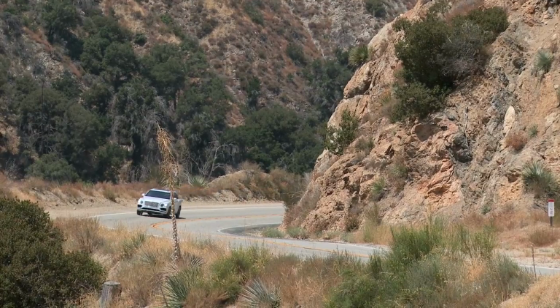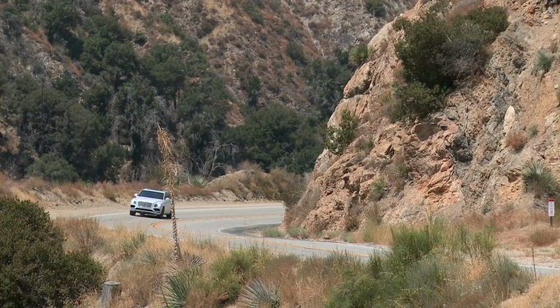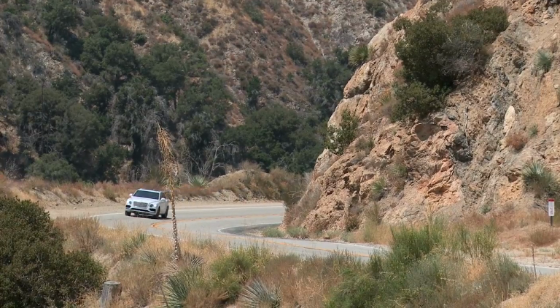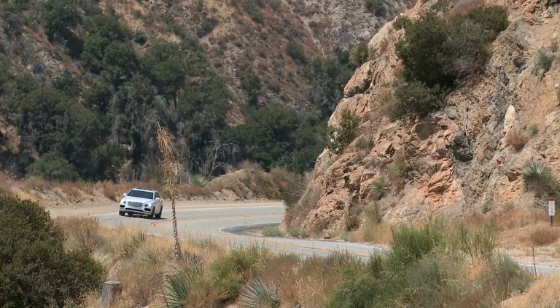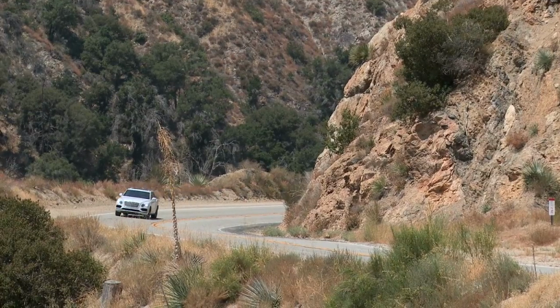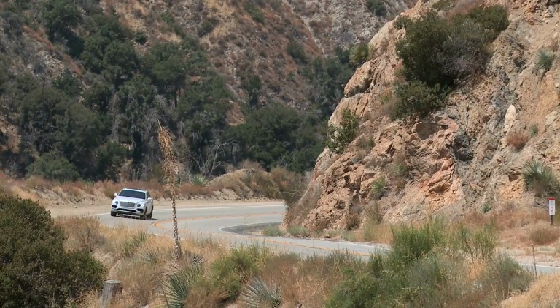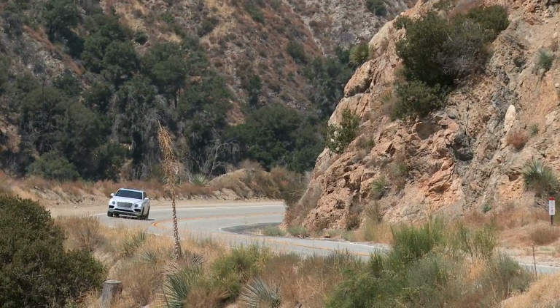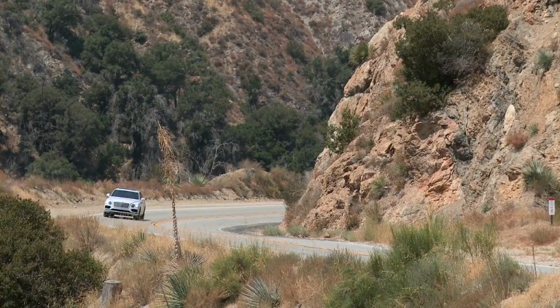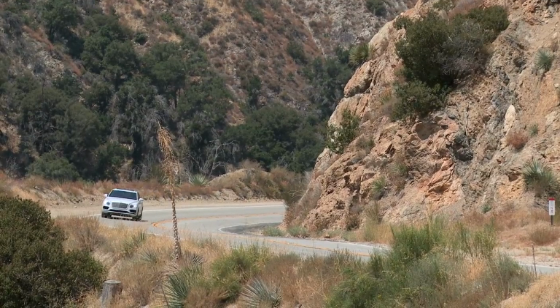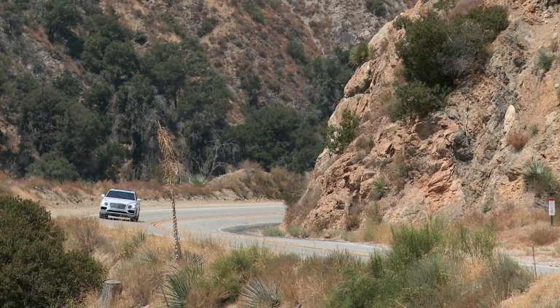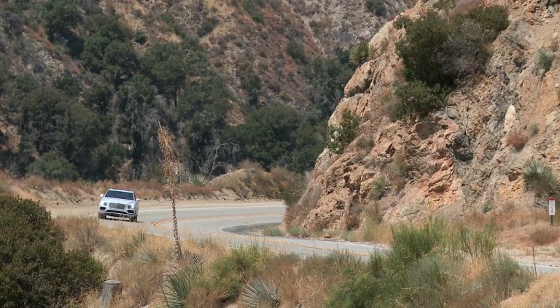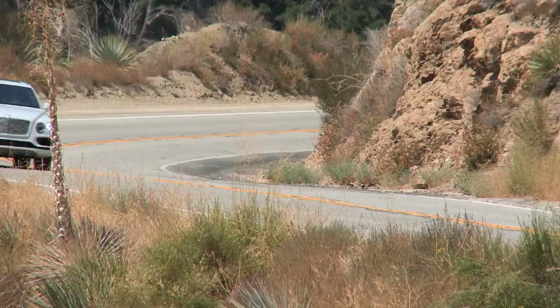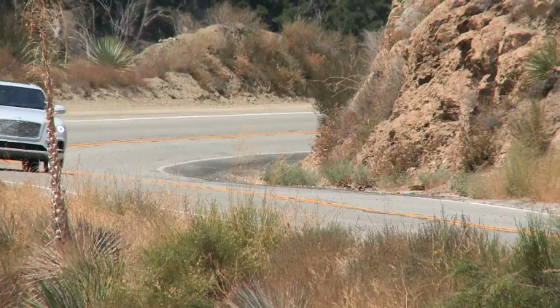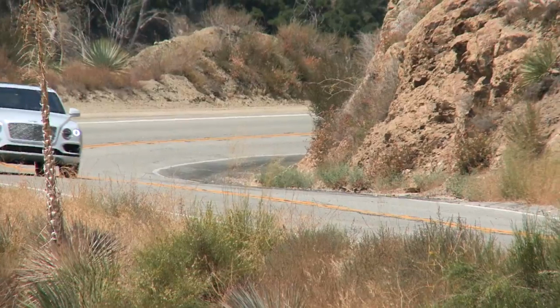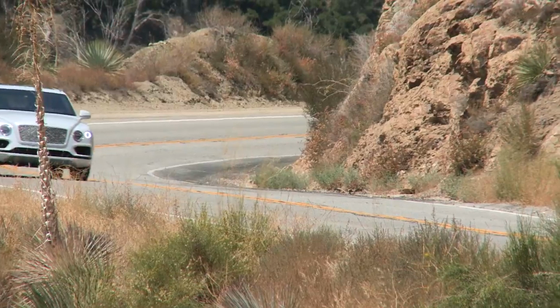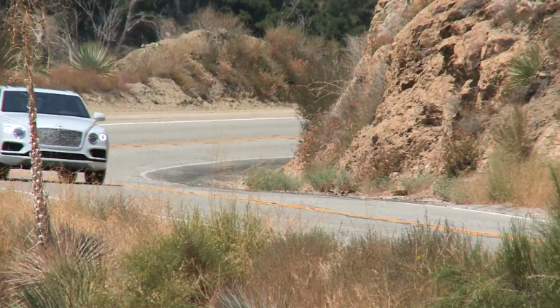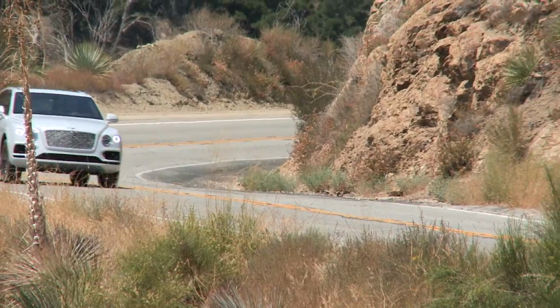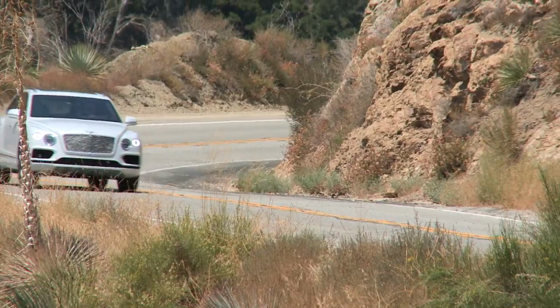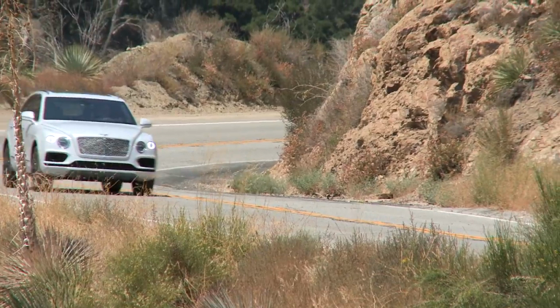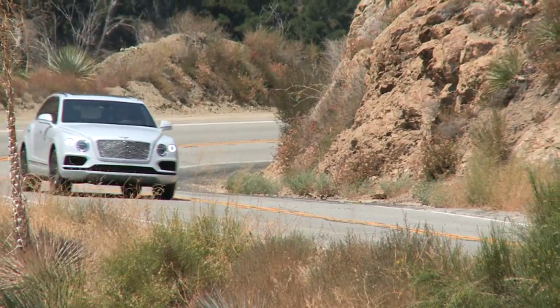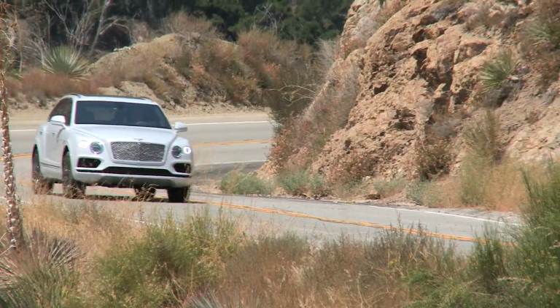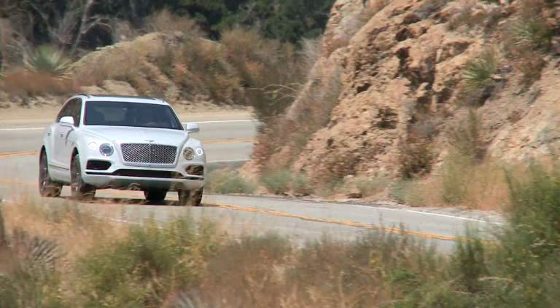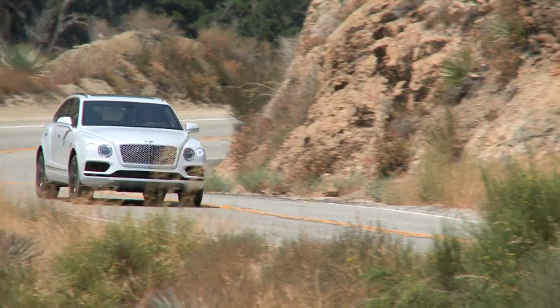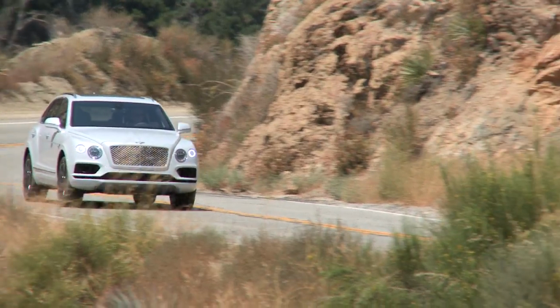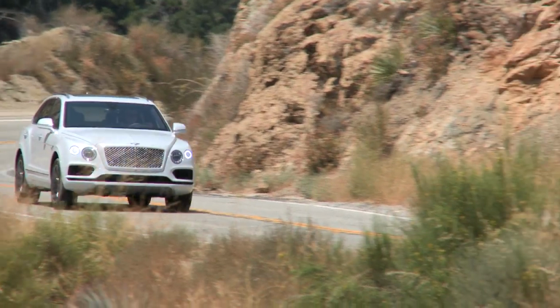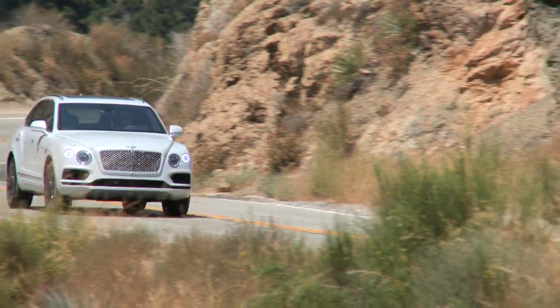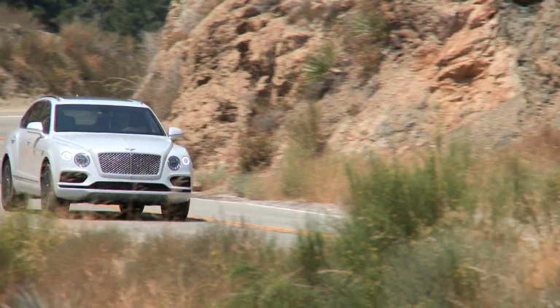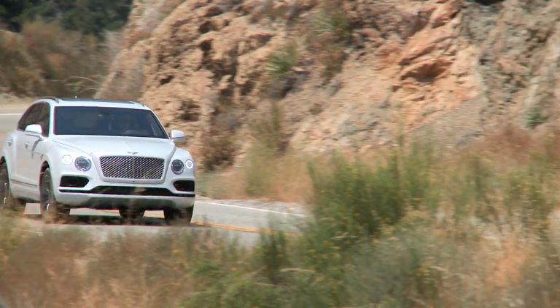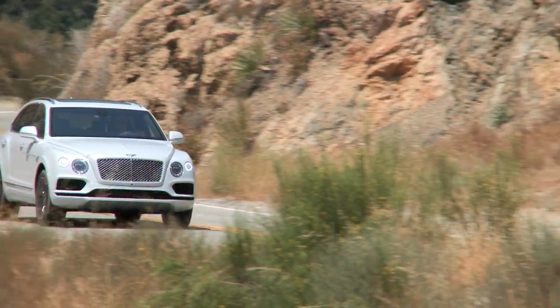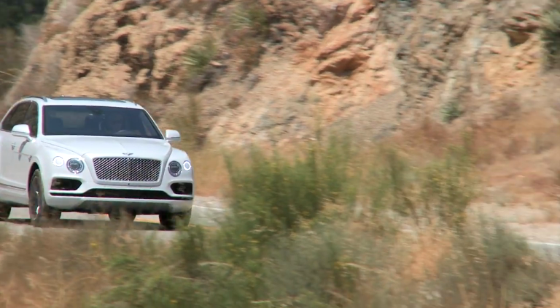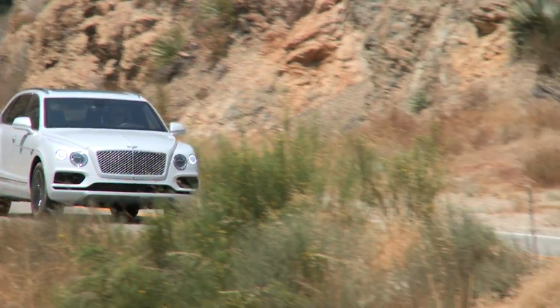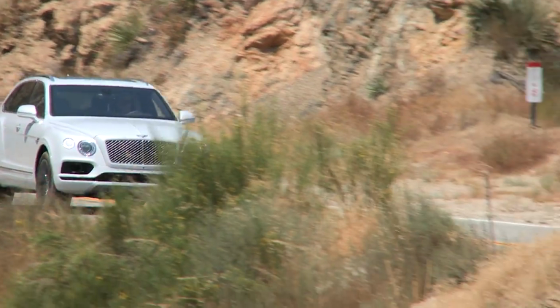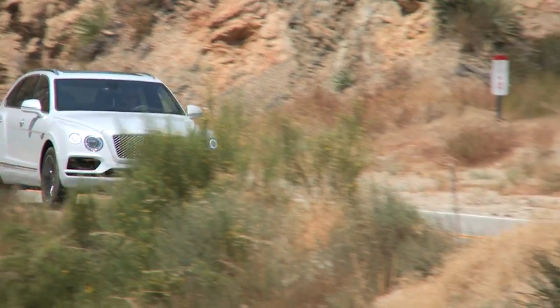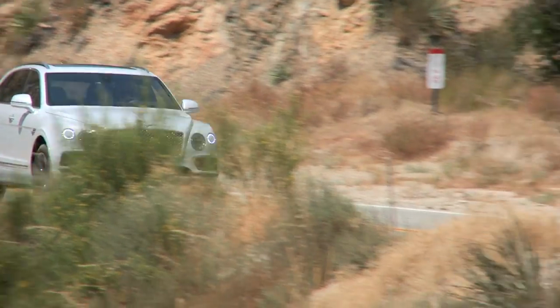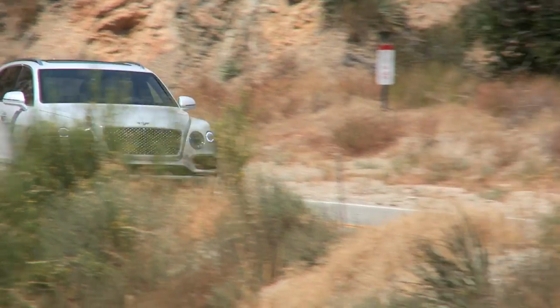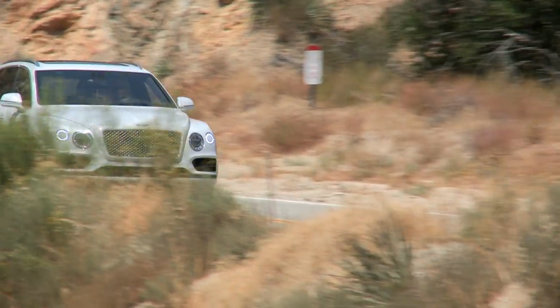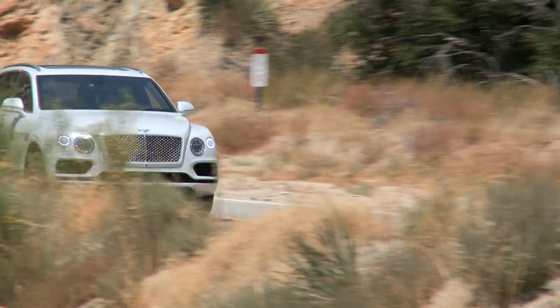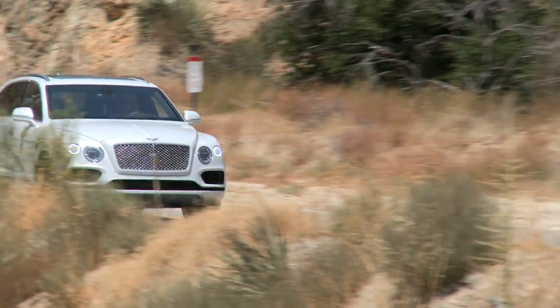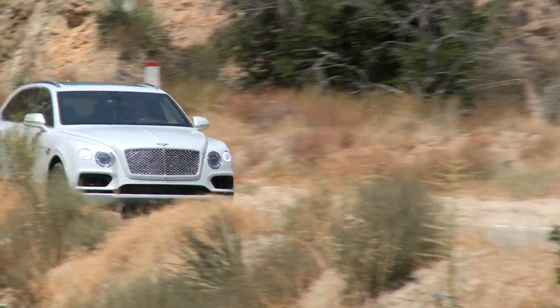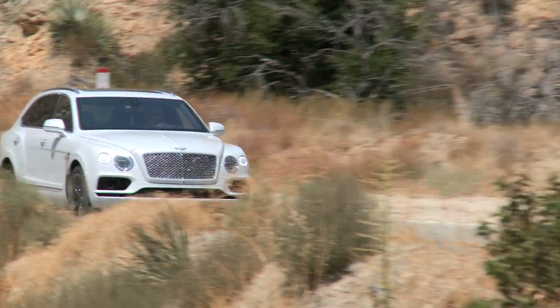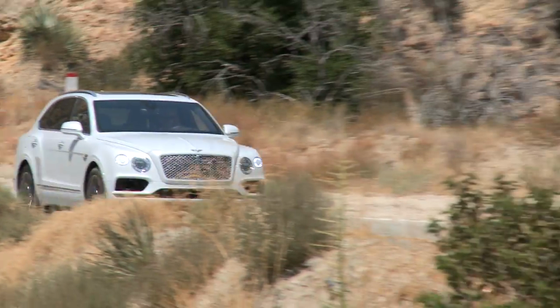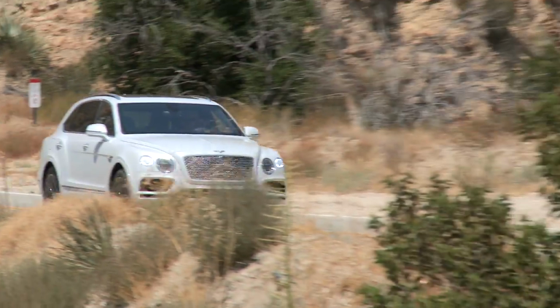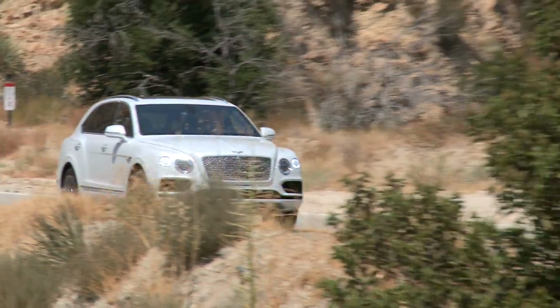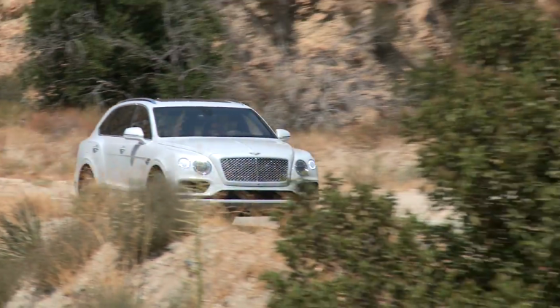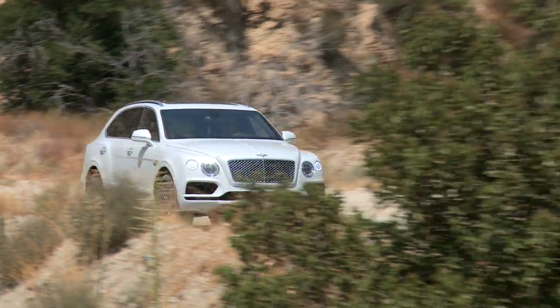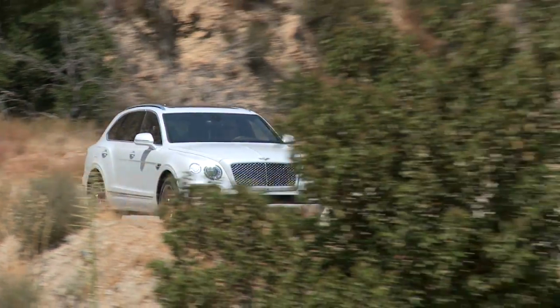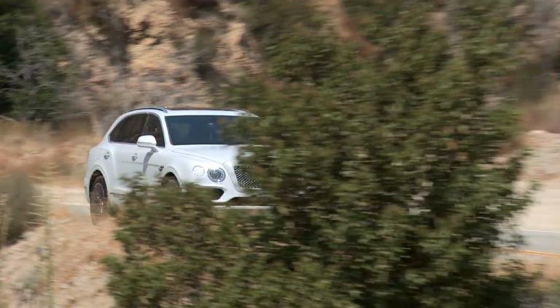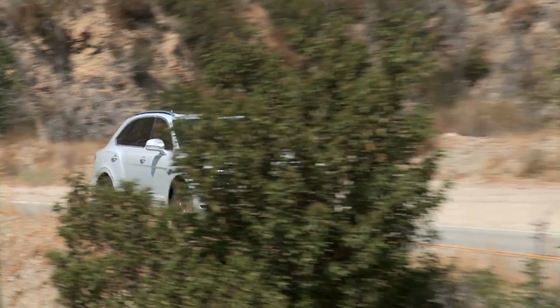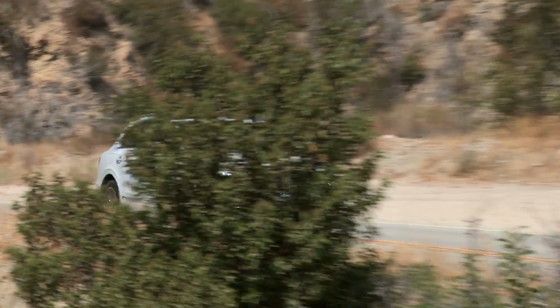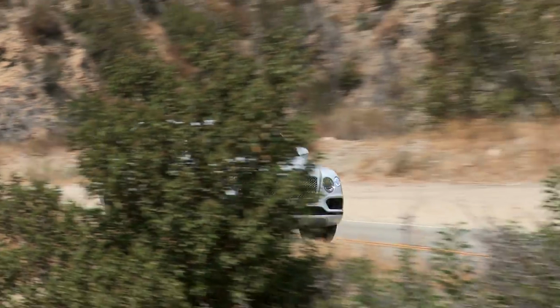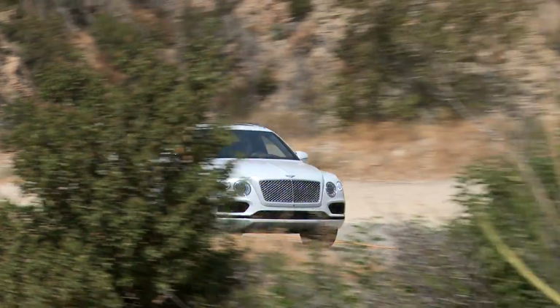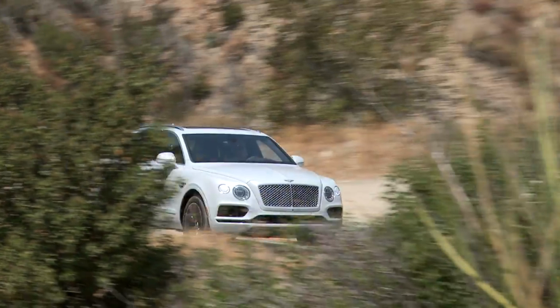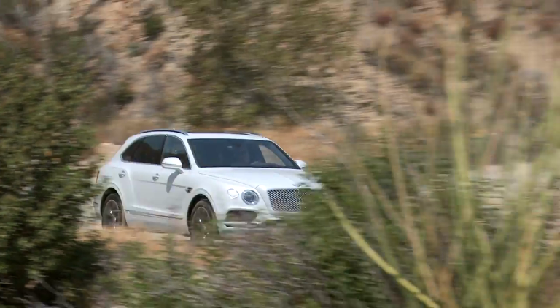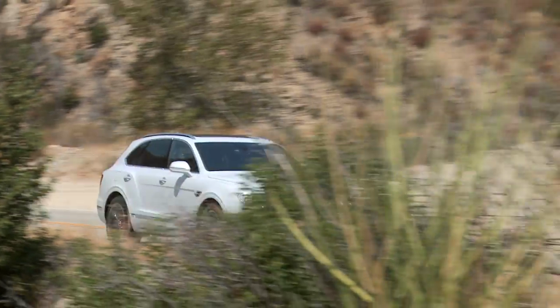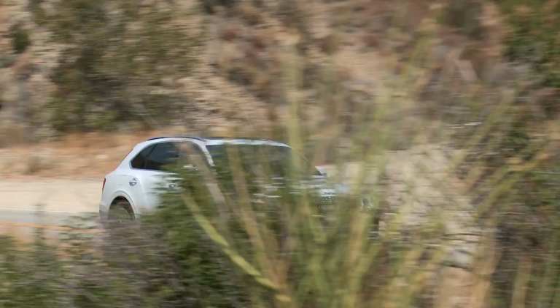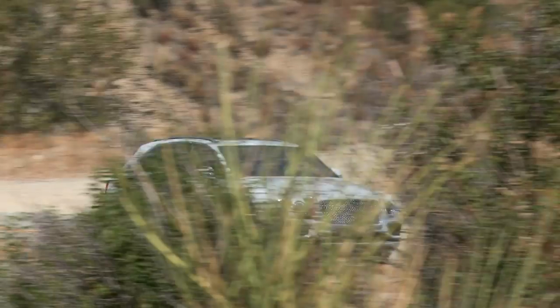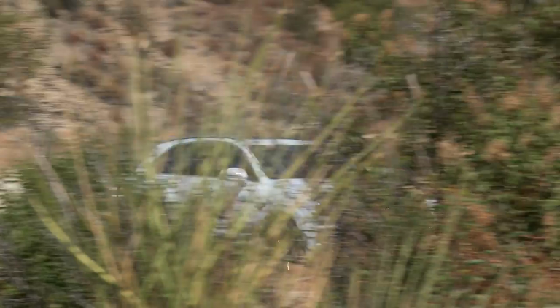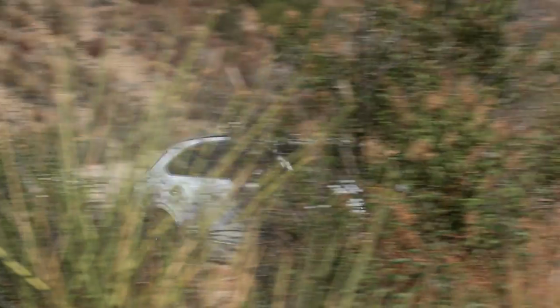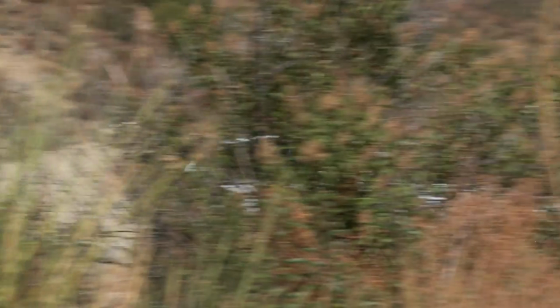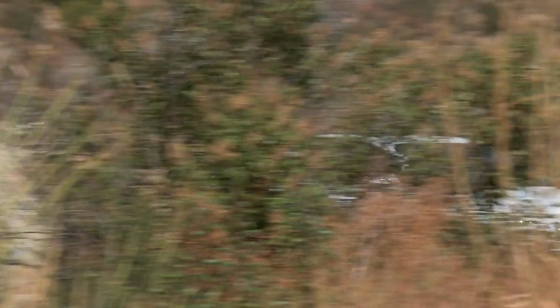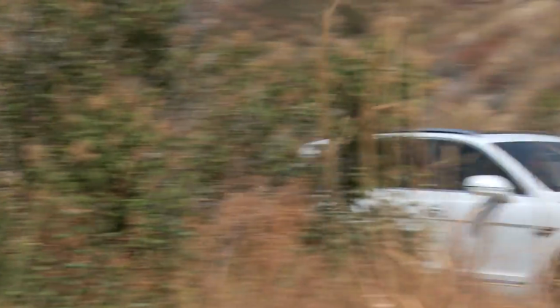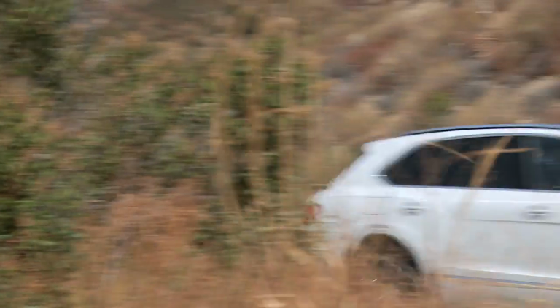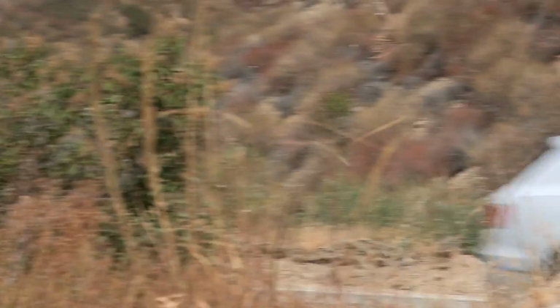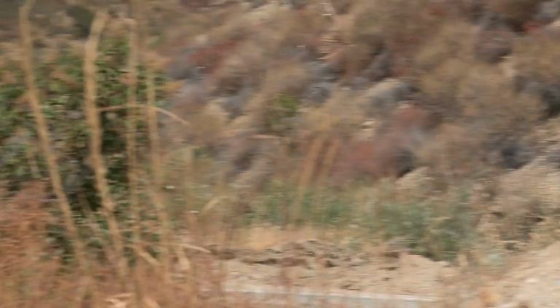What about exclusivity? Well, that's easy. The Bentayga starts at close to $250,000. That ought to weed out the looky-loos pretty quickly.